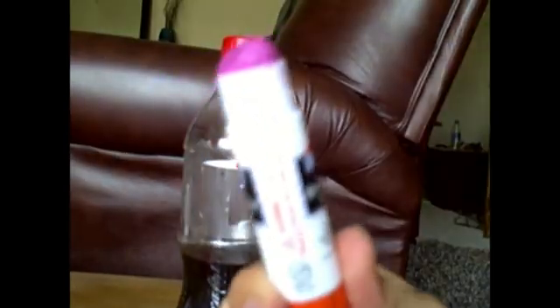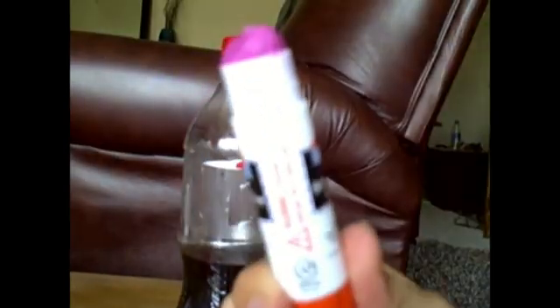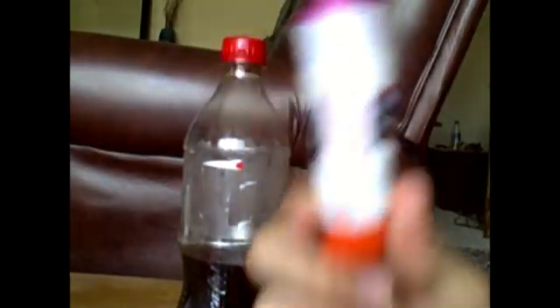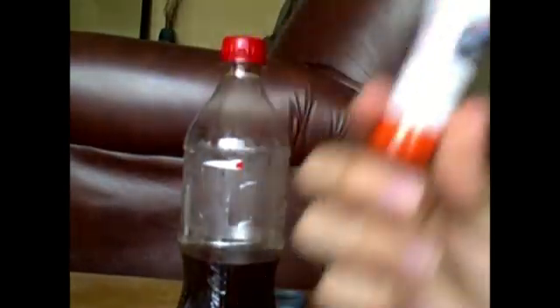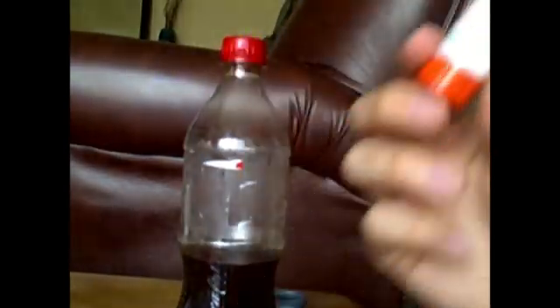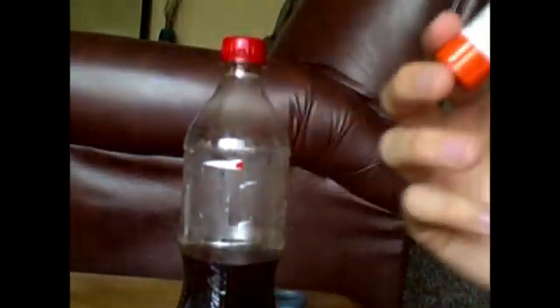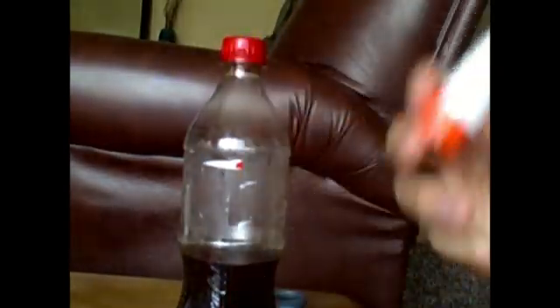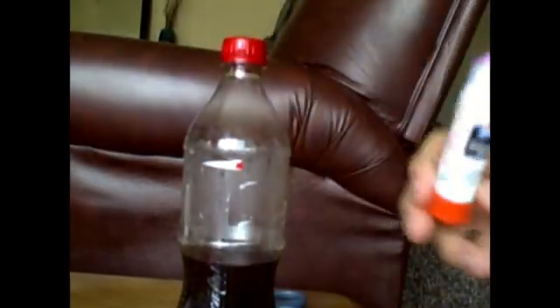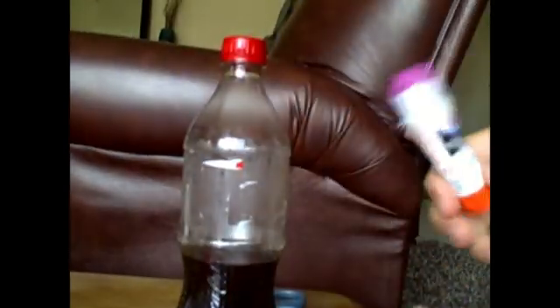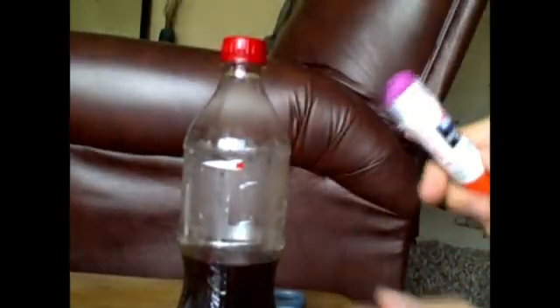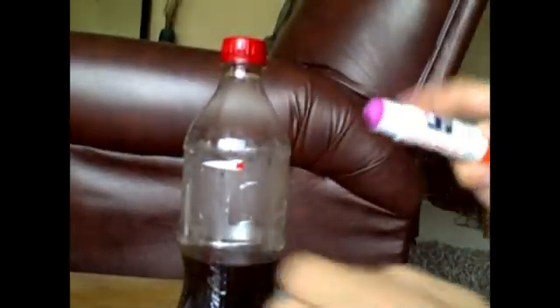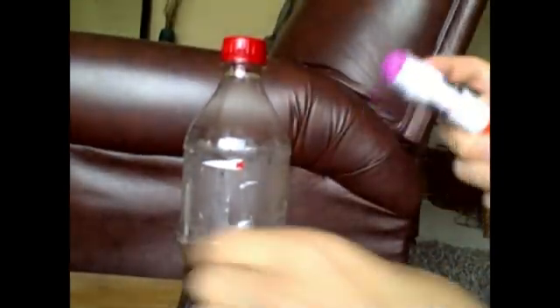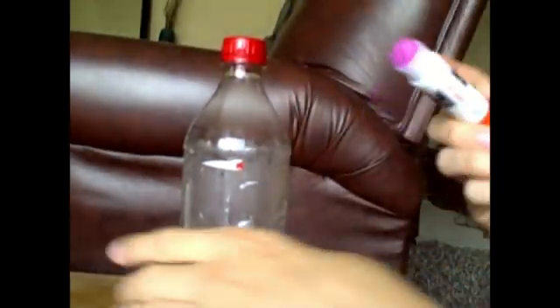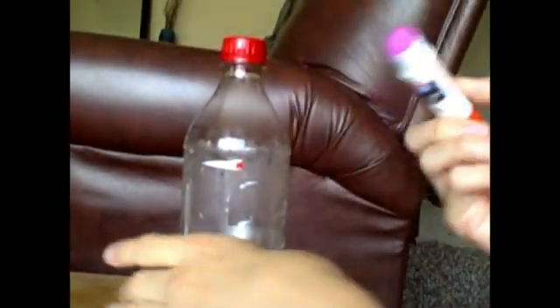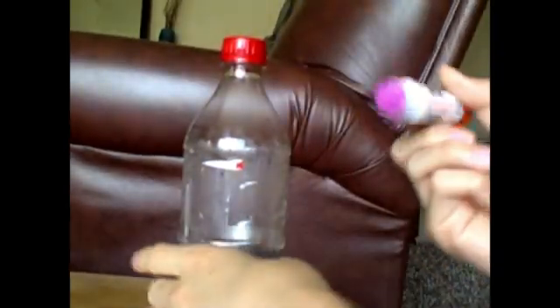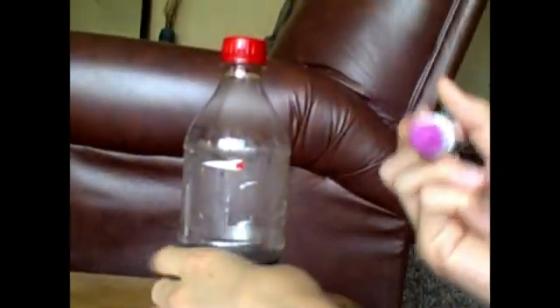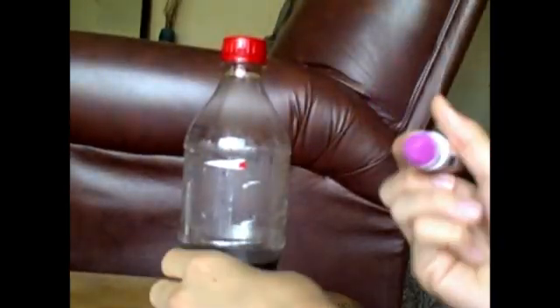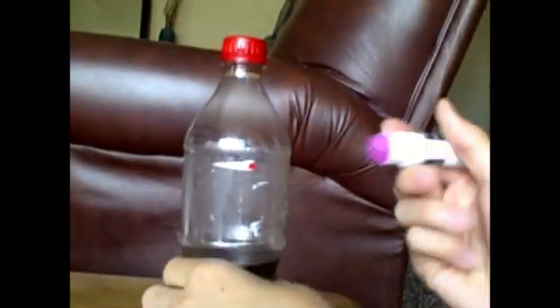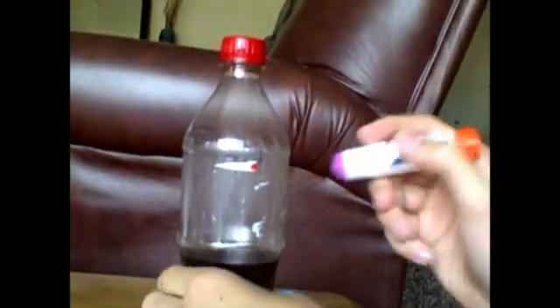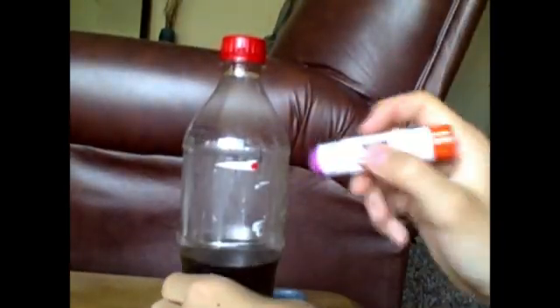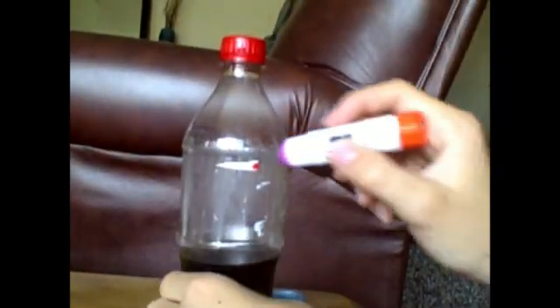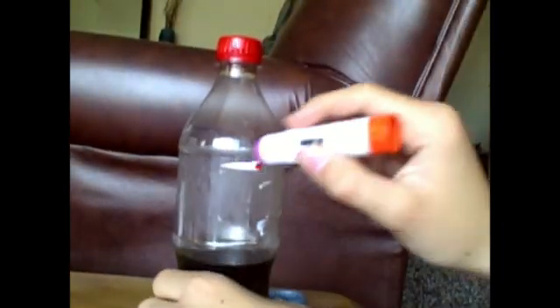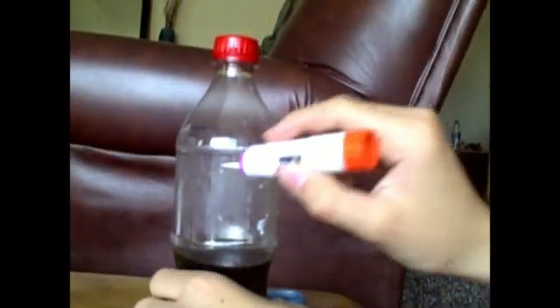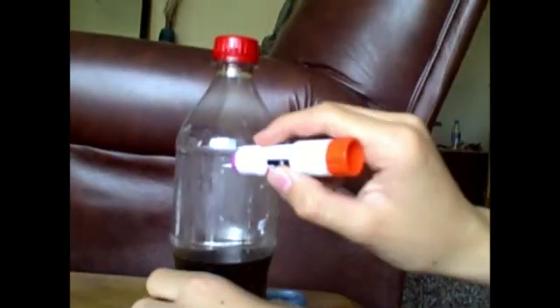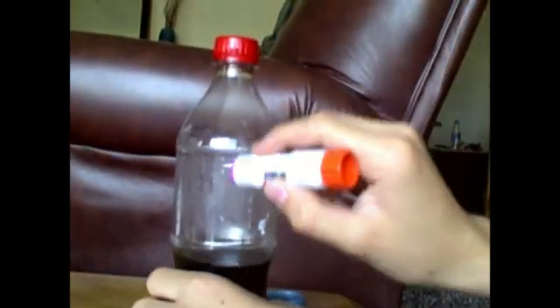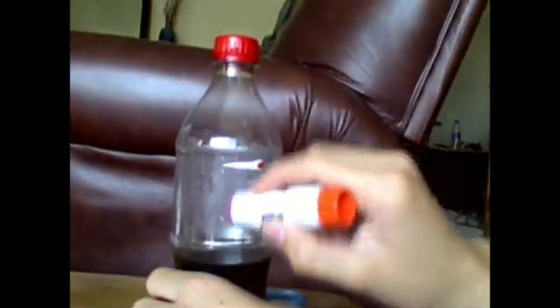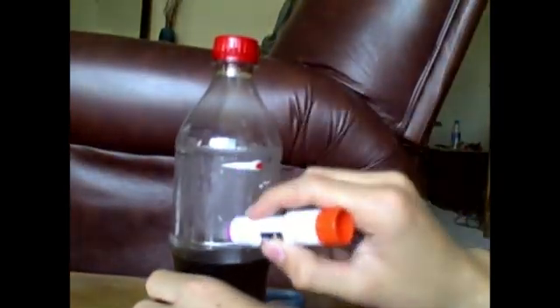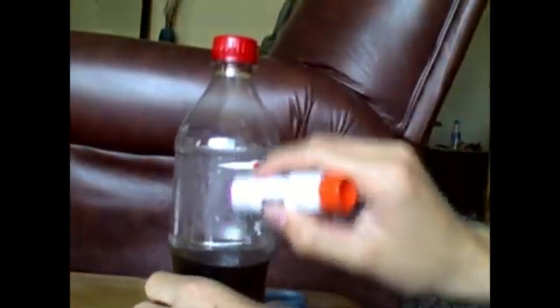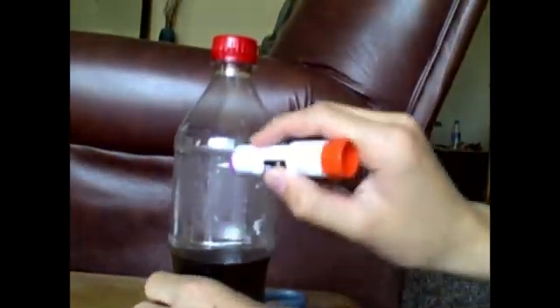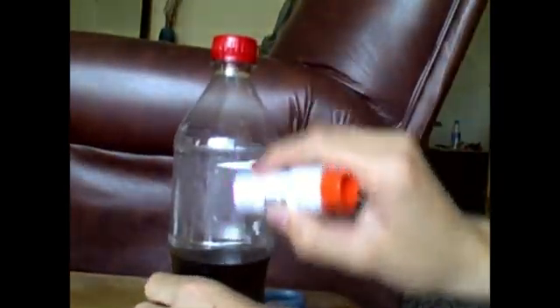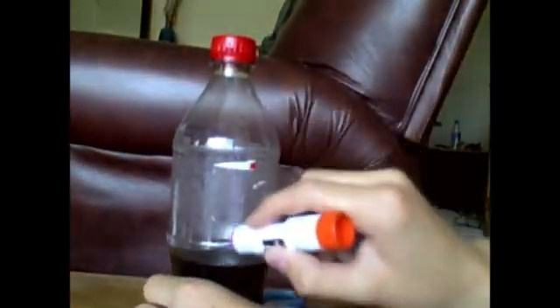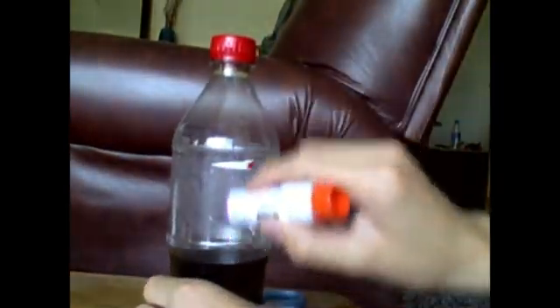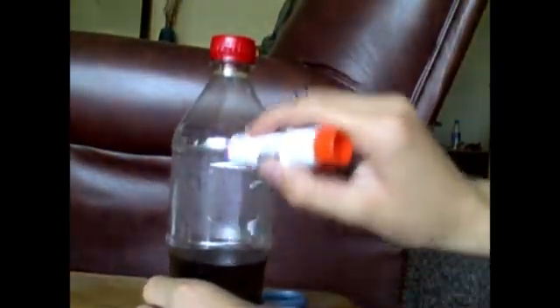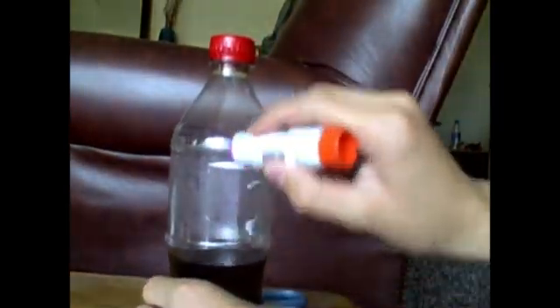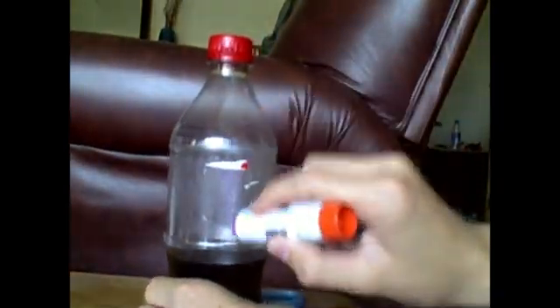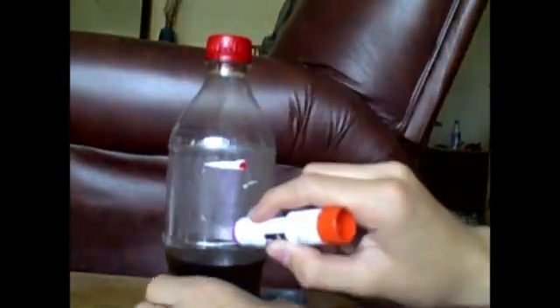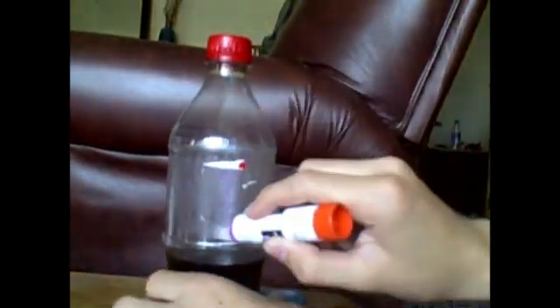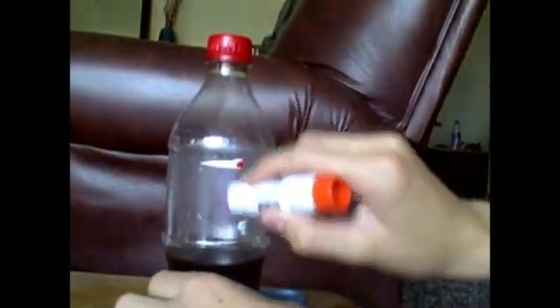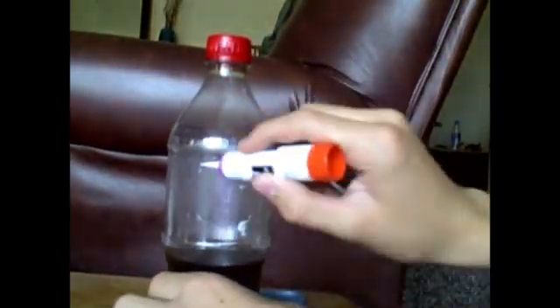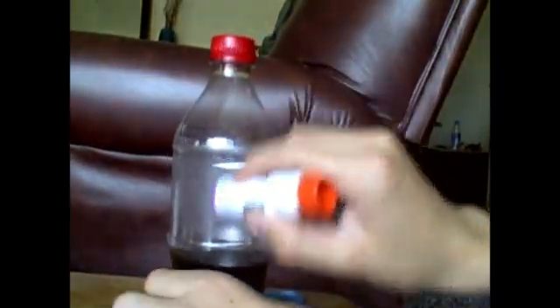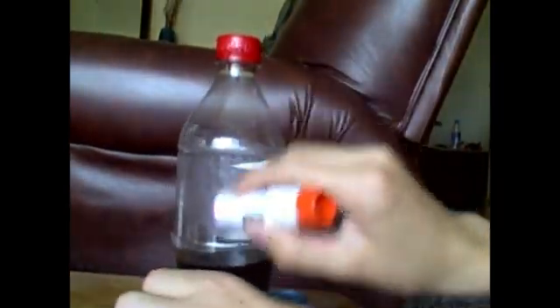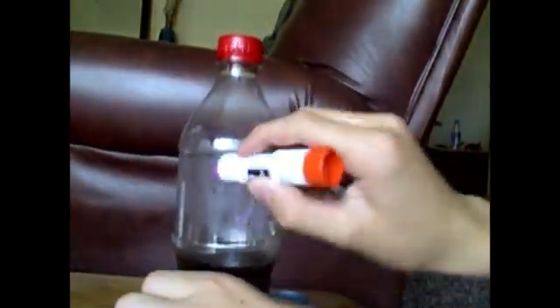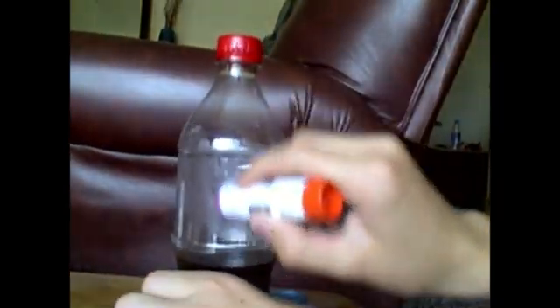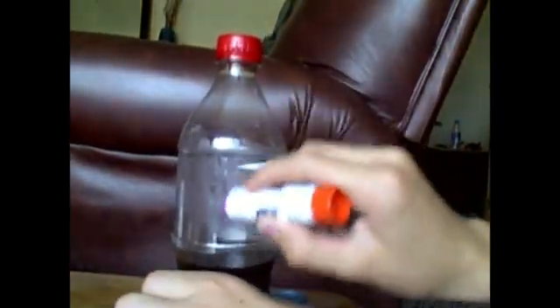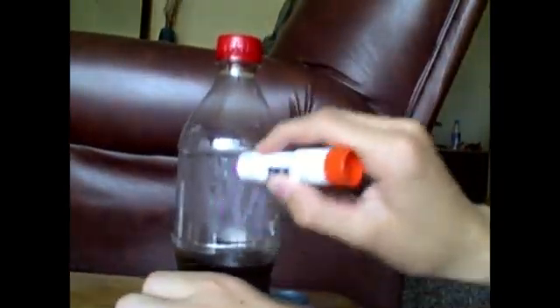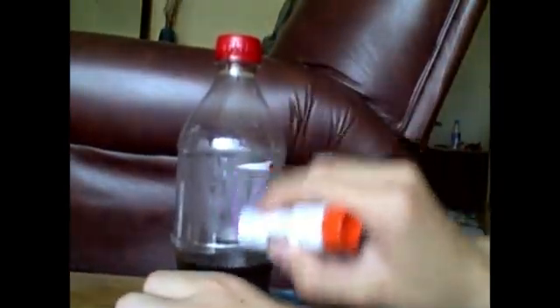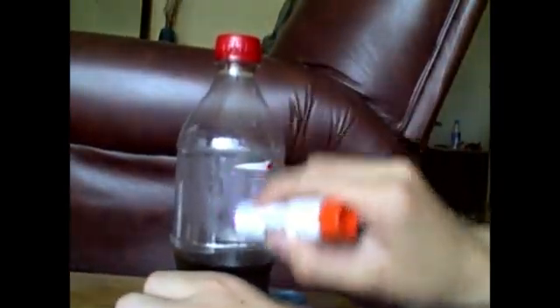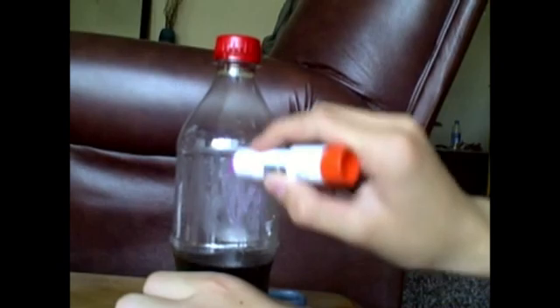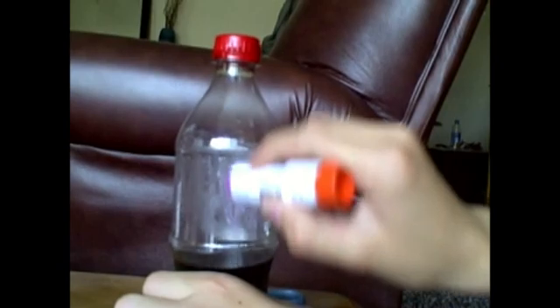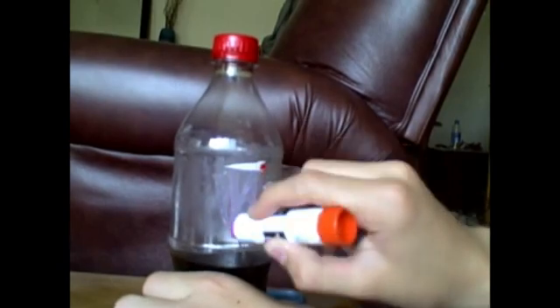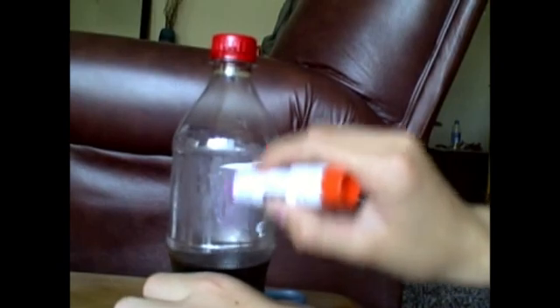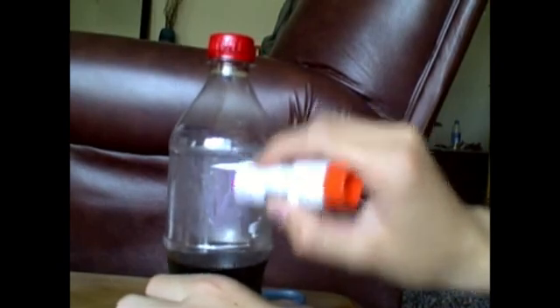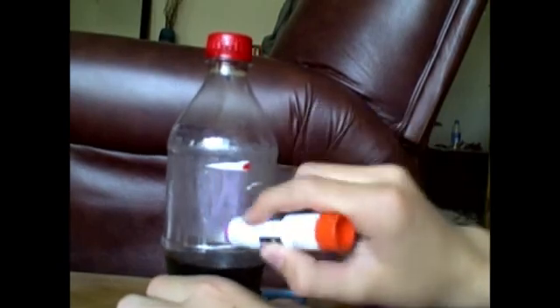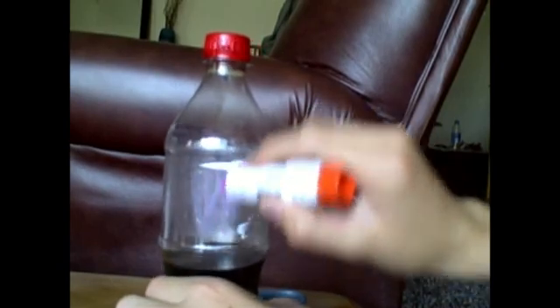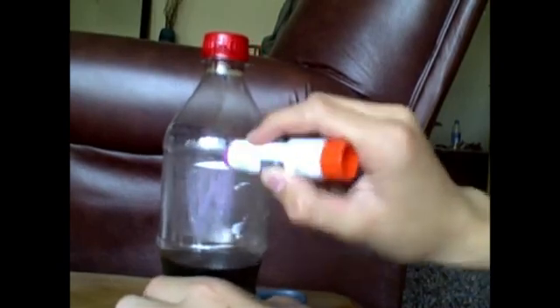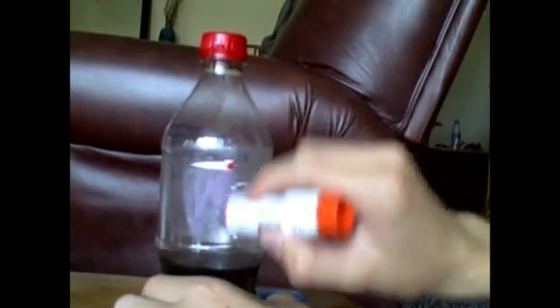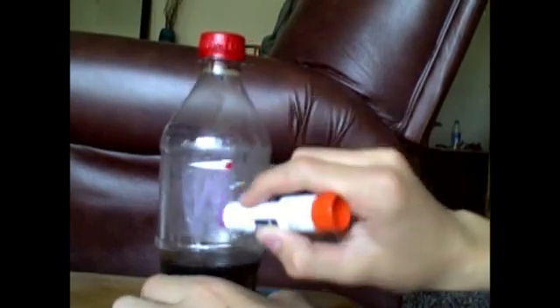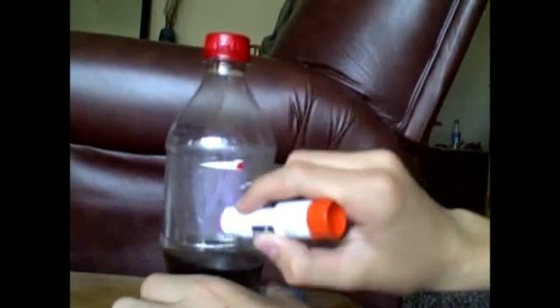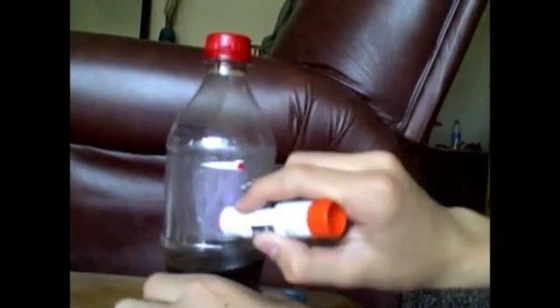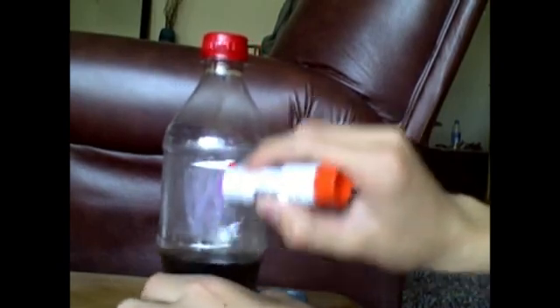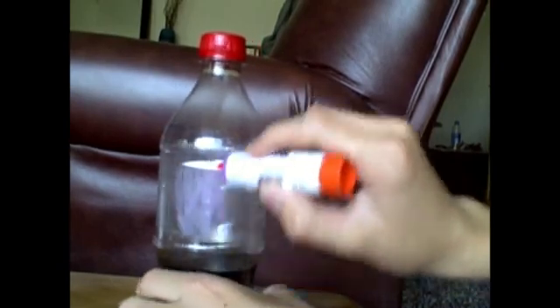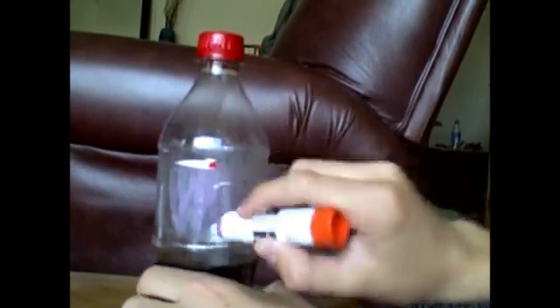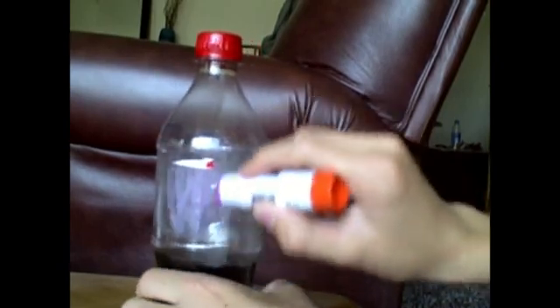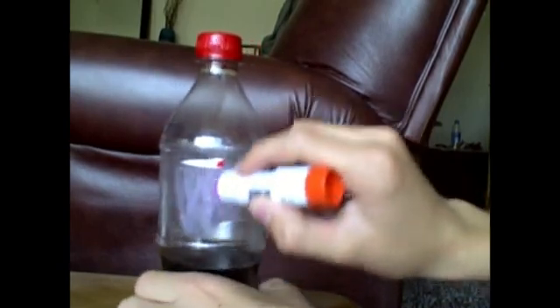And after you print it out, you'll need to glue the bottle around so the new label you made would stick on there. This is sort of a sticky process.